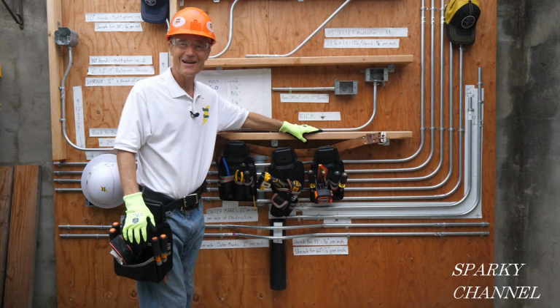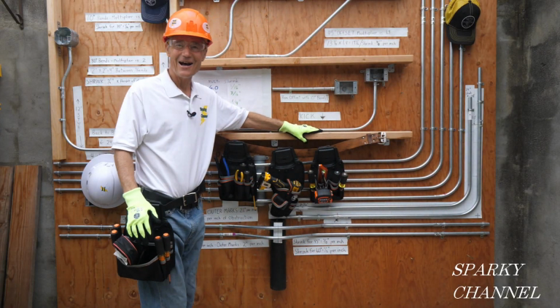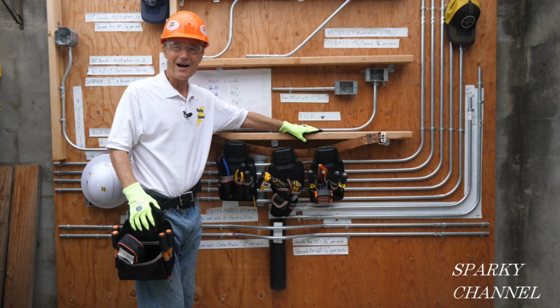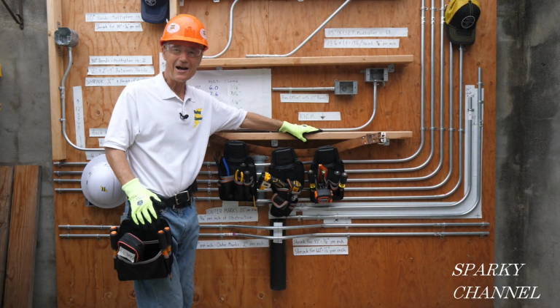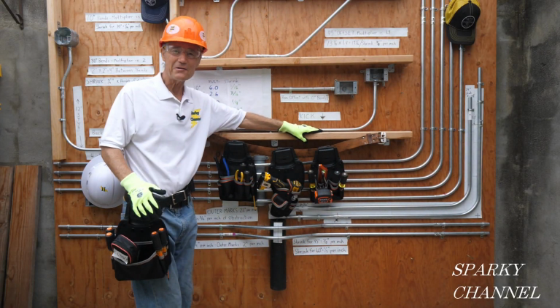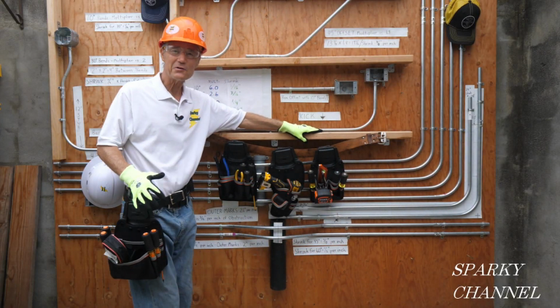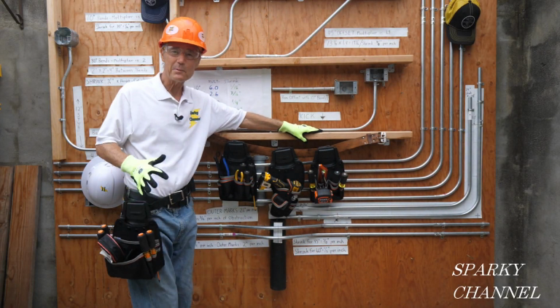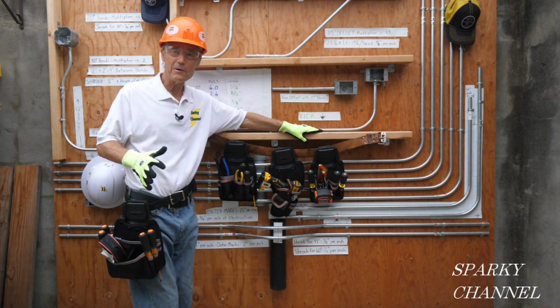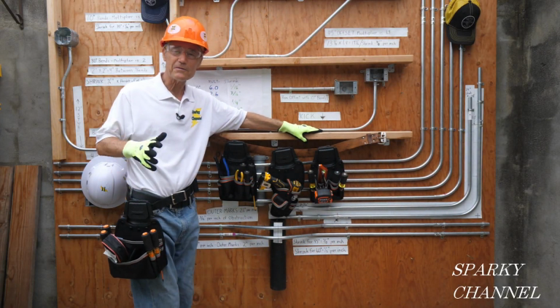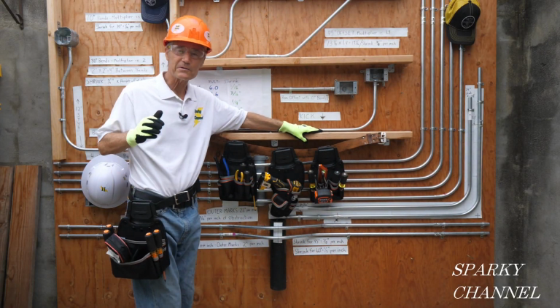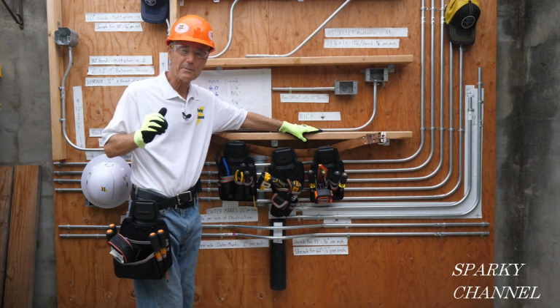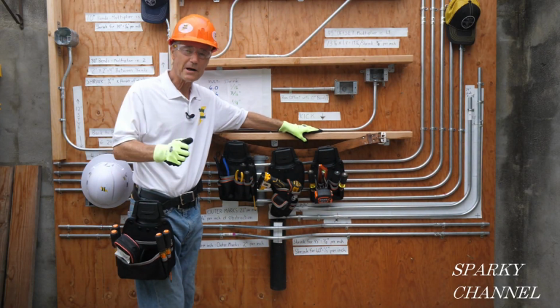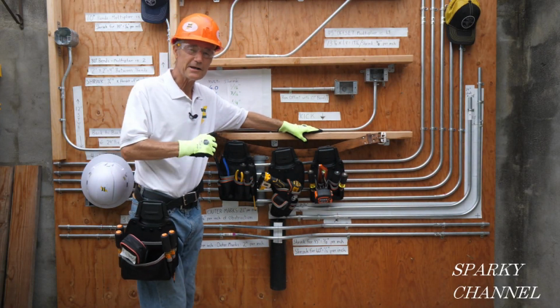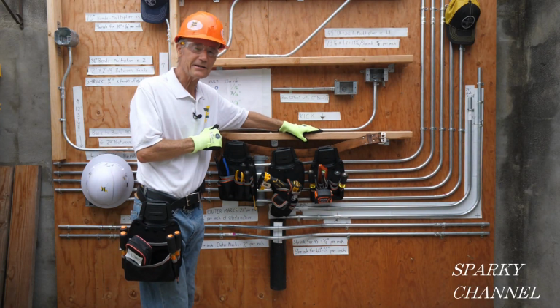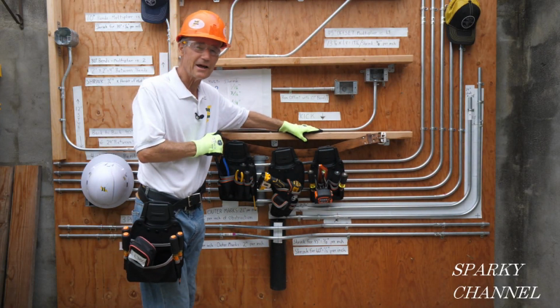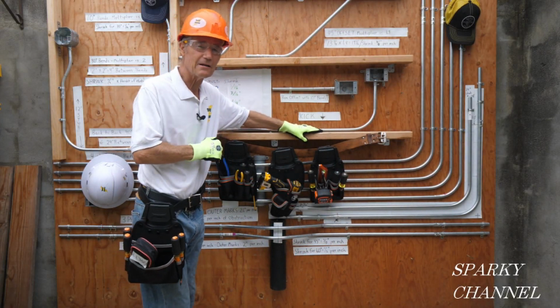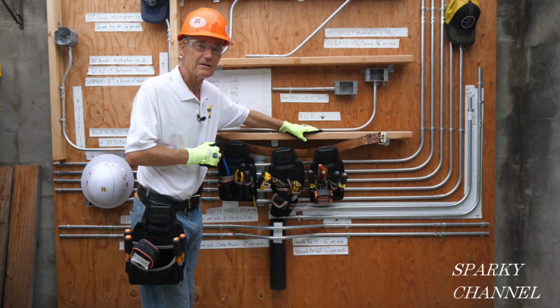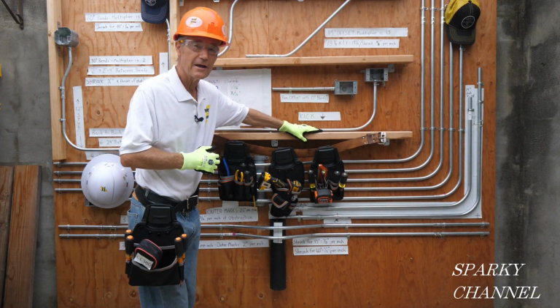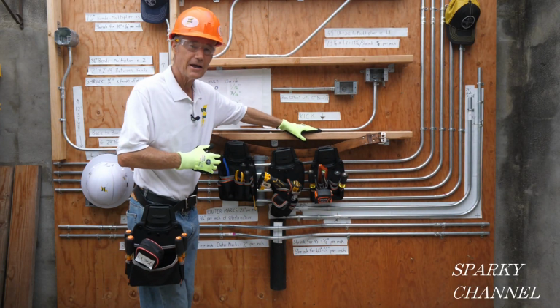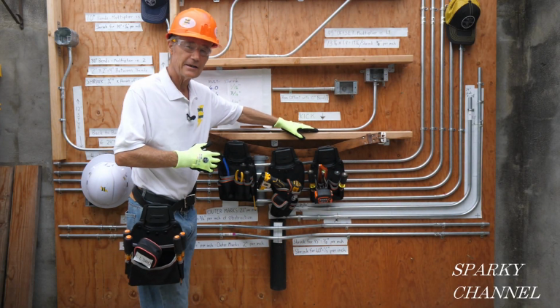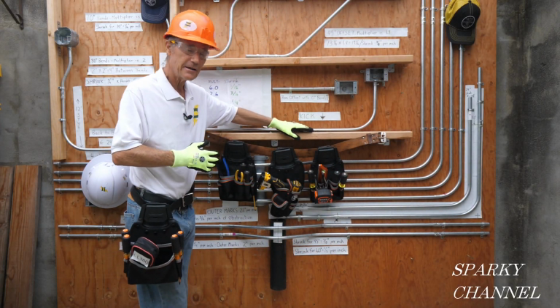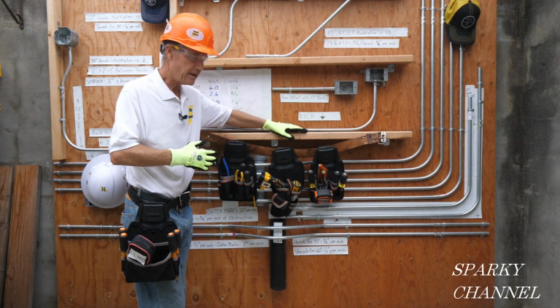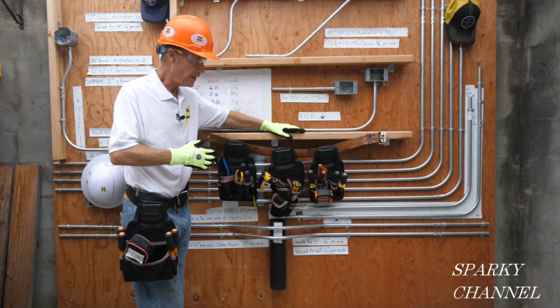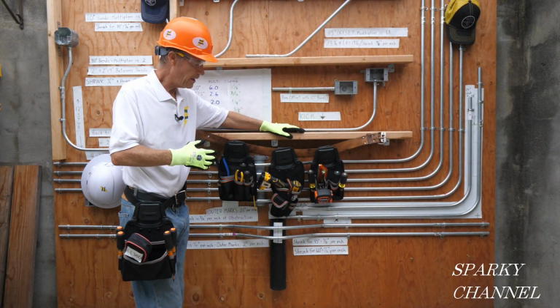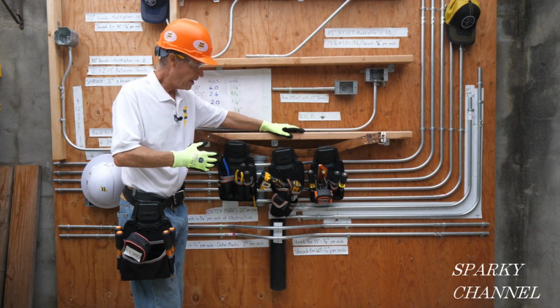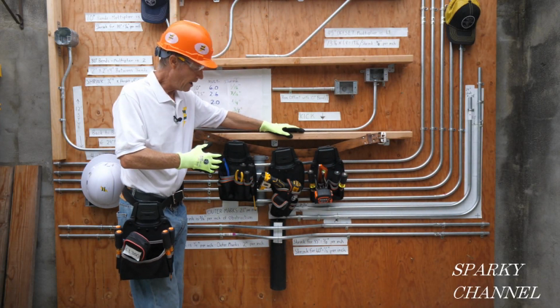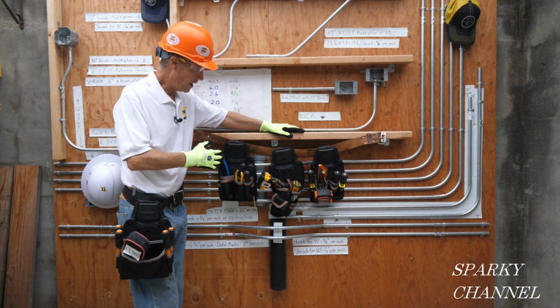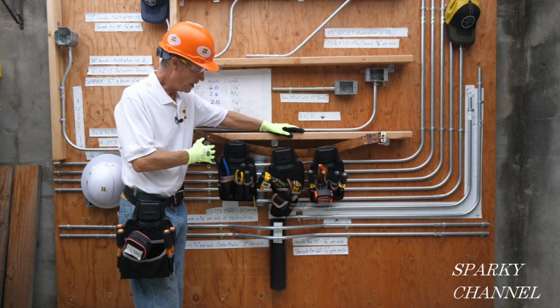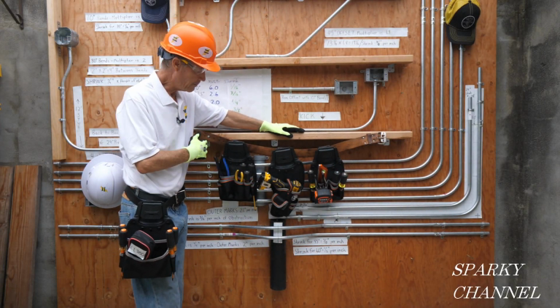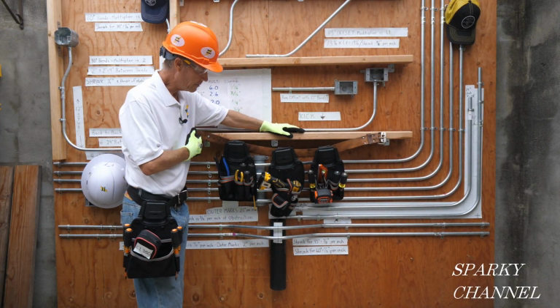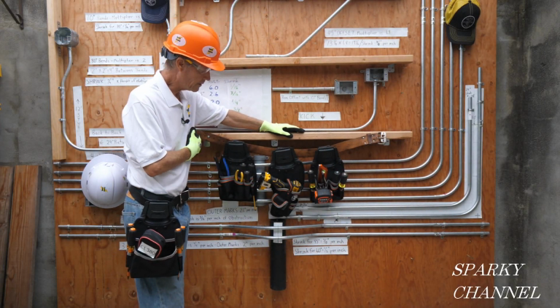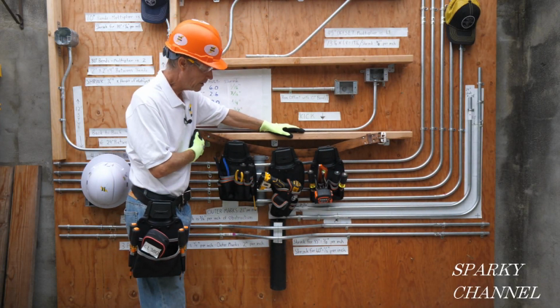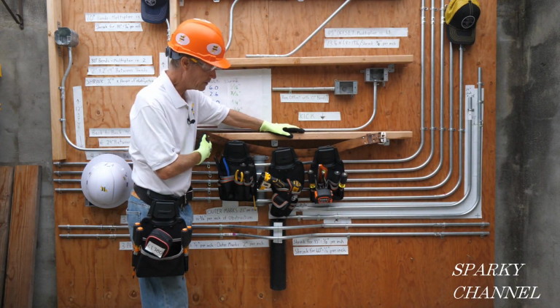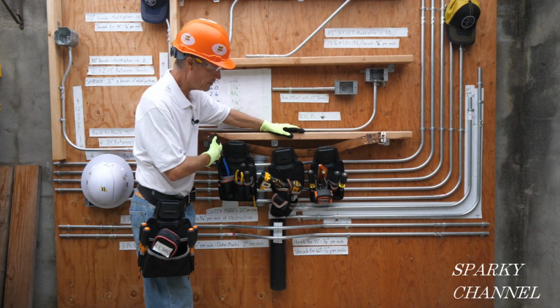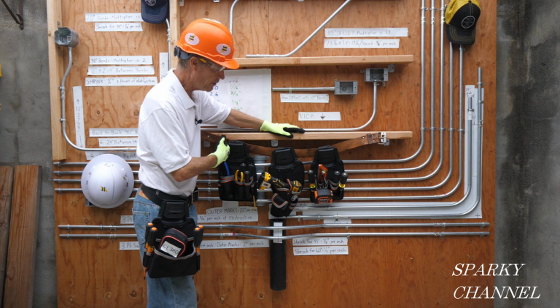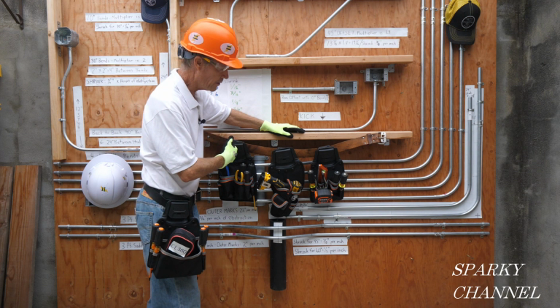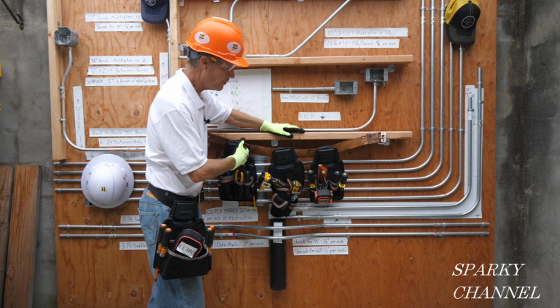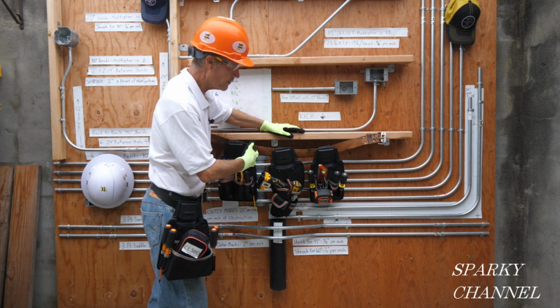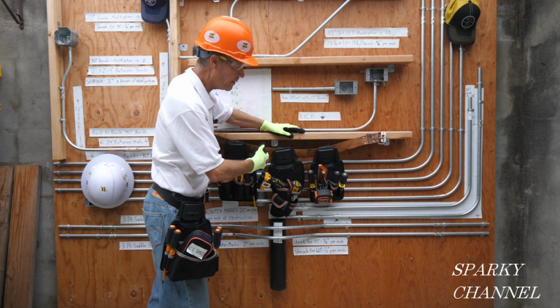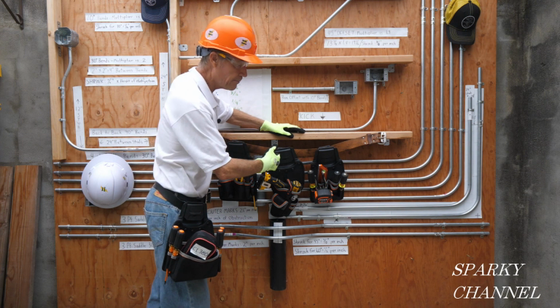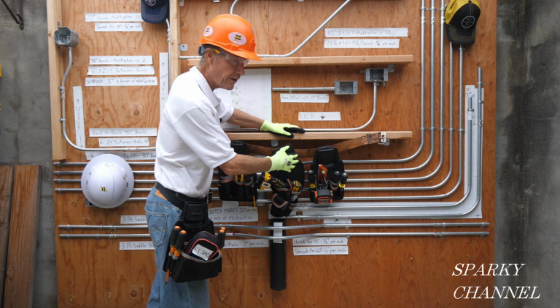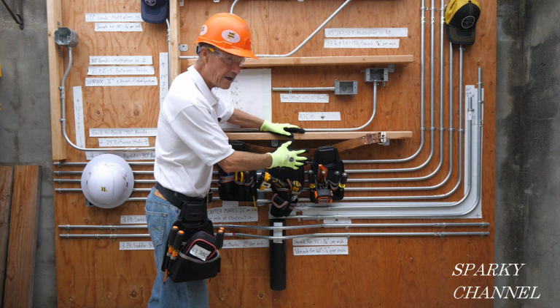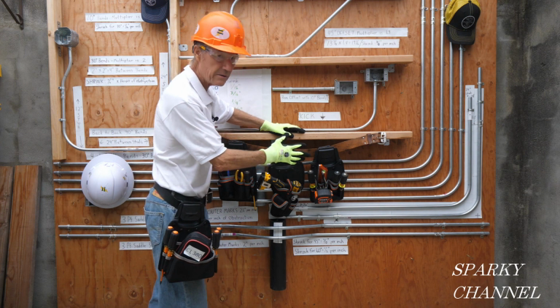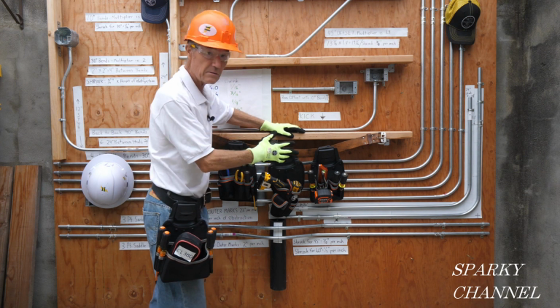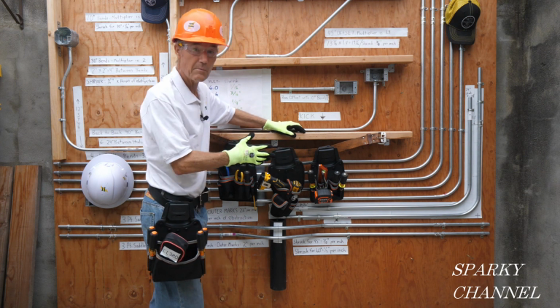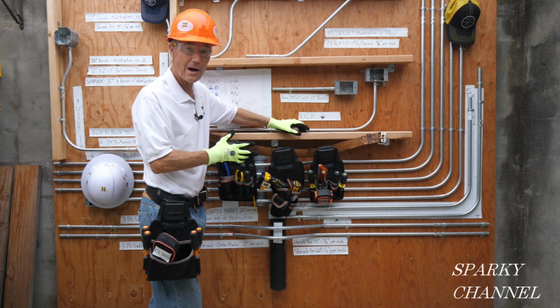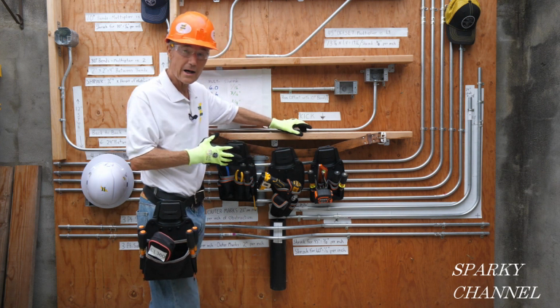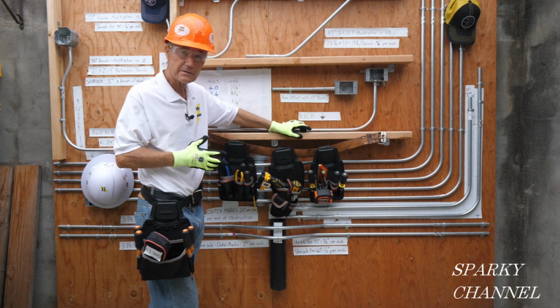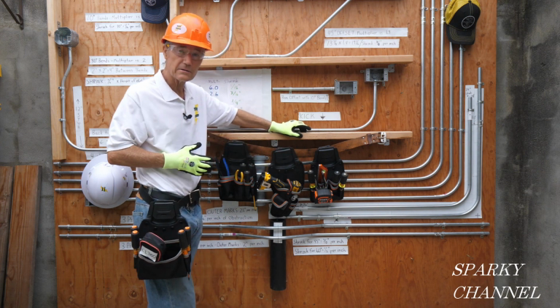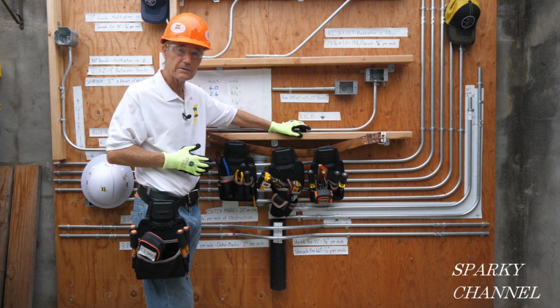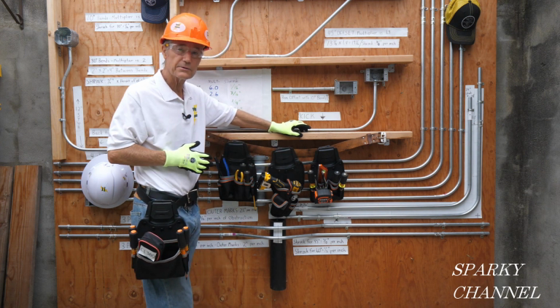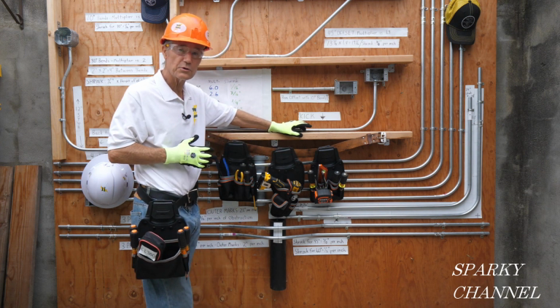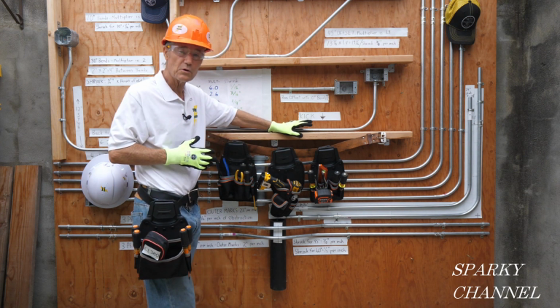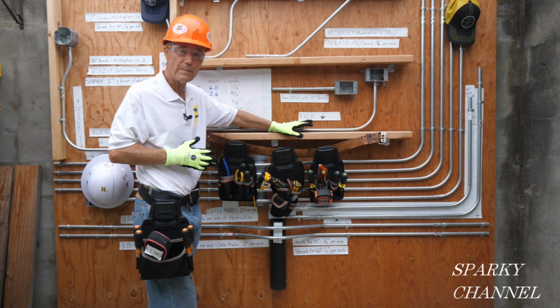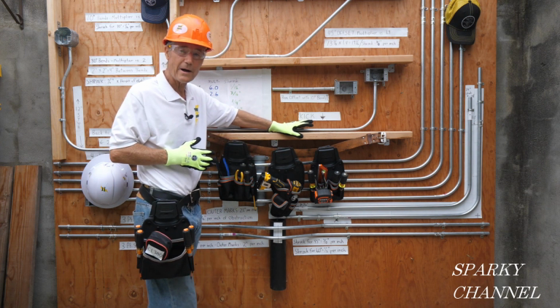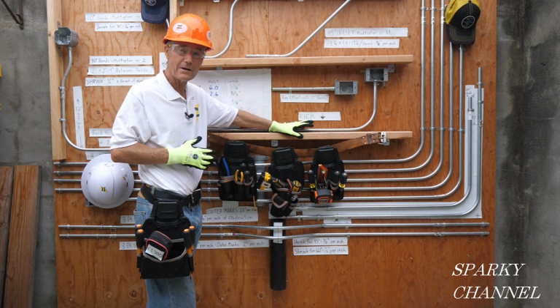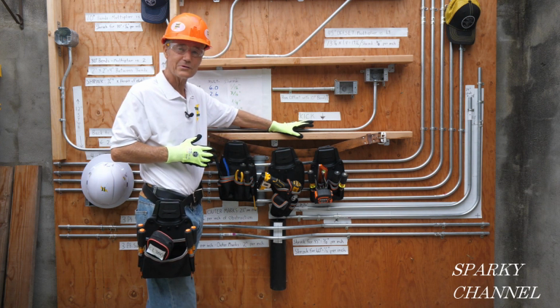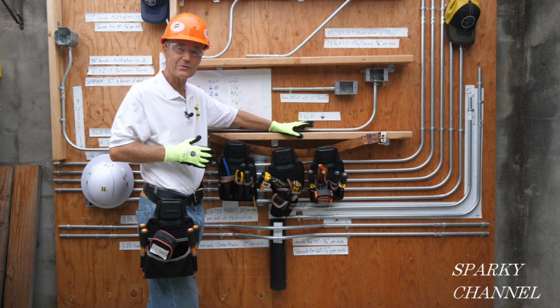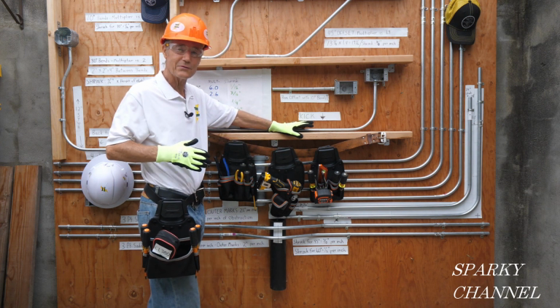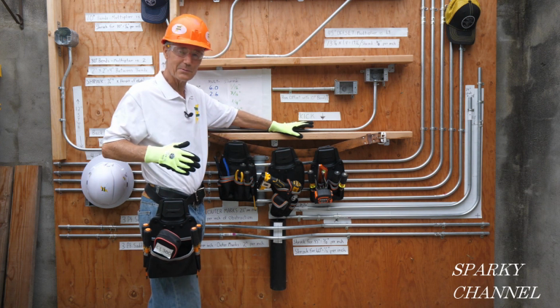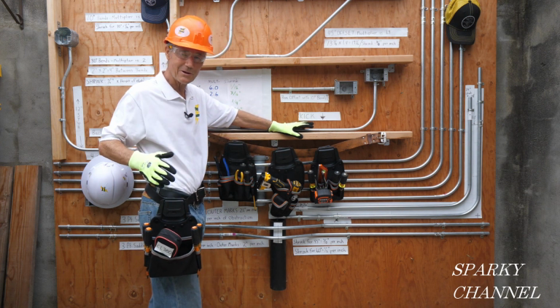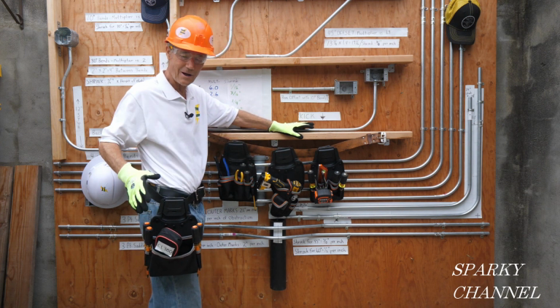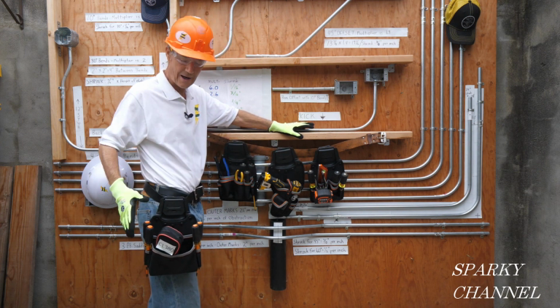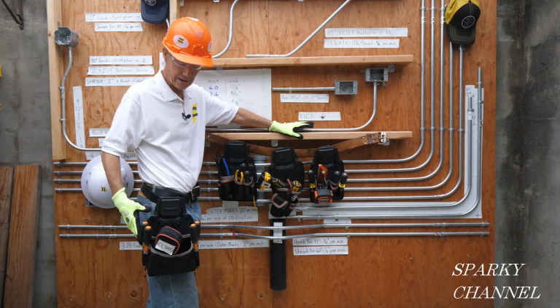Hi, this is Bill for Sparky Channel, and today I'm going to show you the brand new modular tool pouches from Klein.